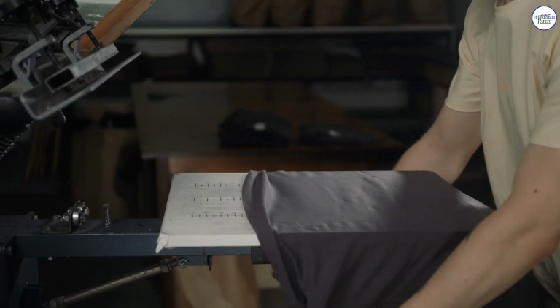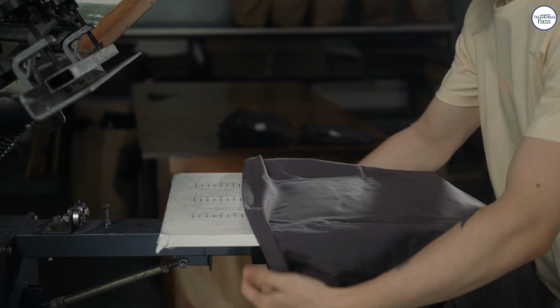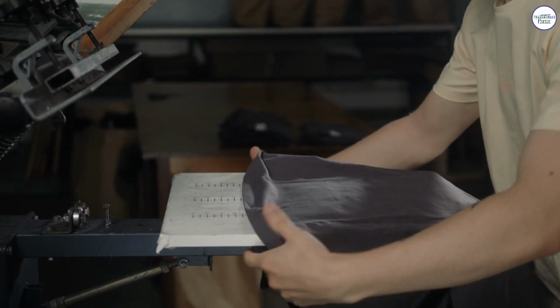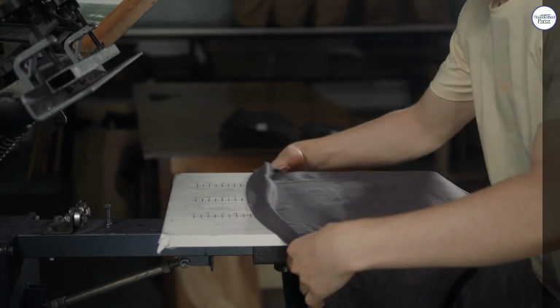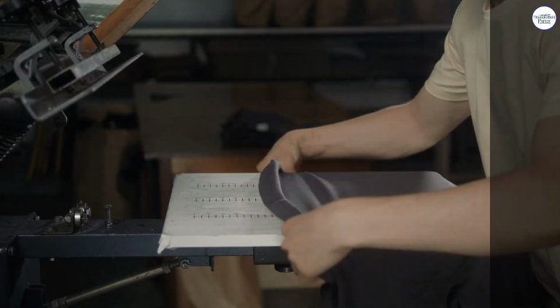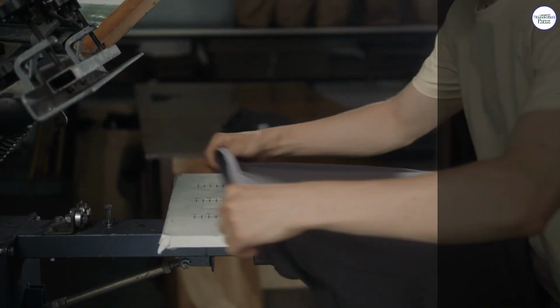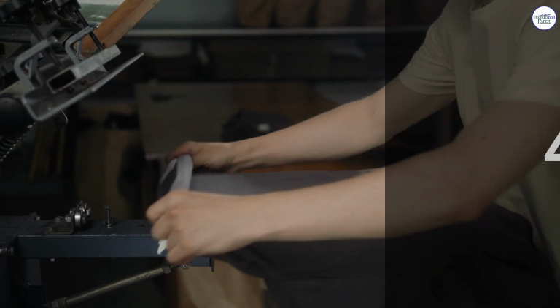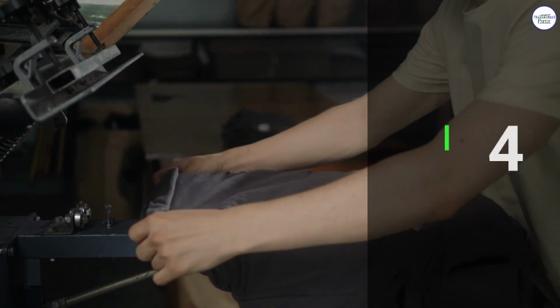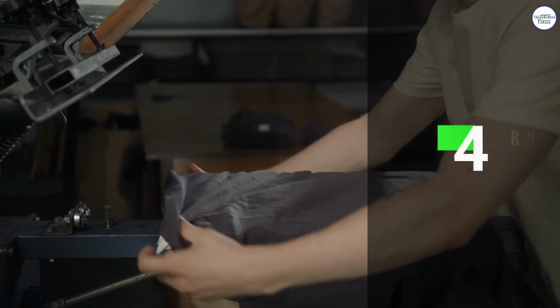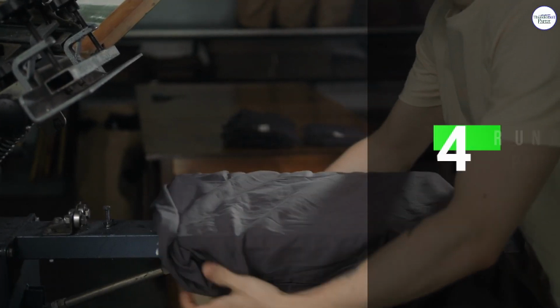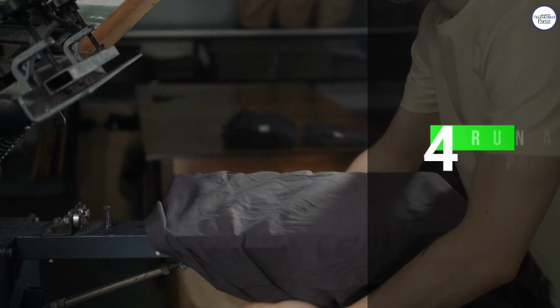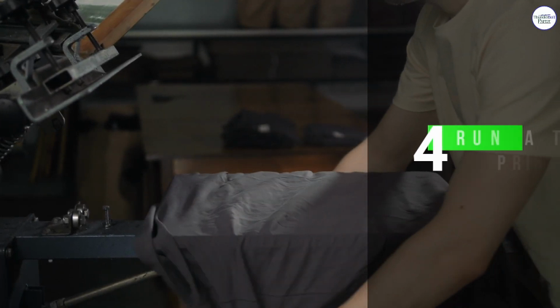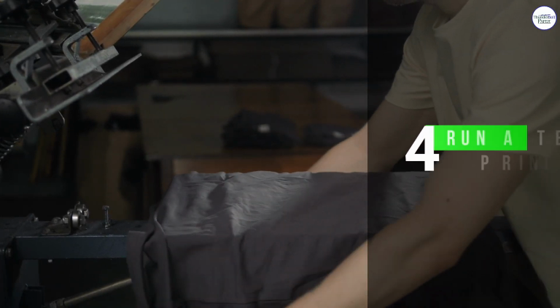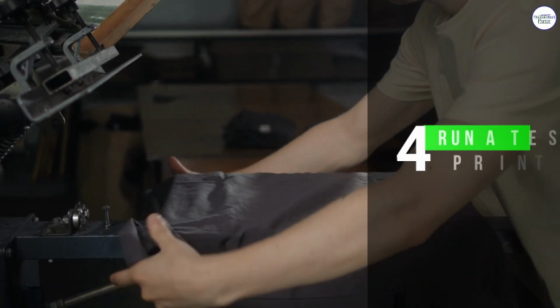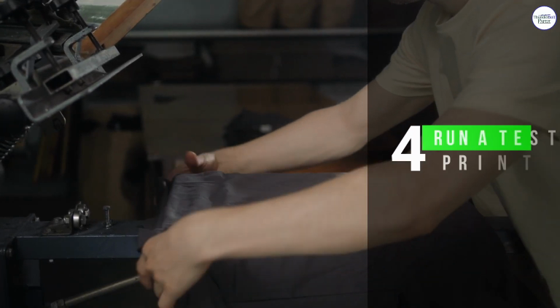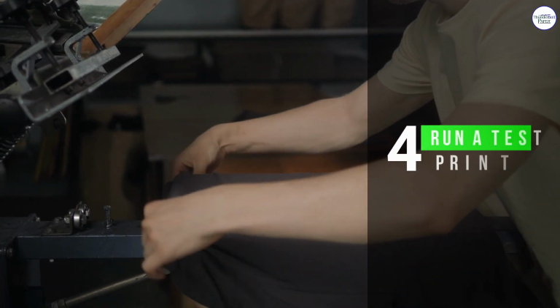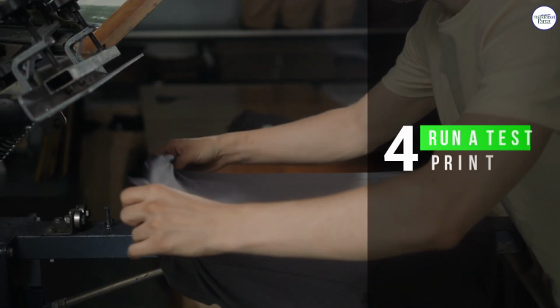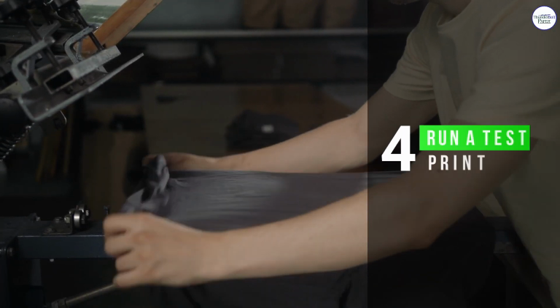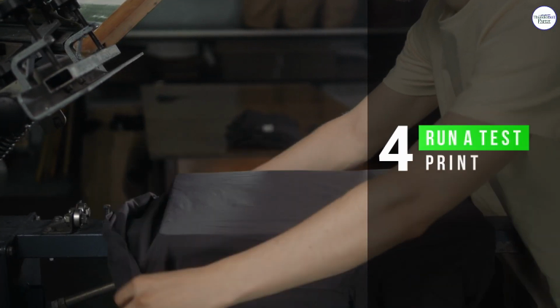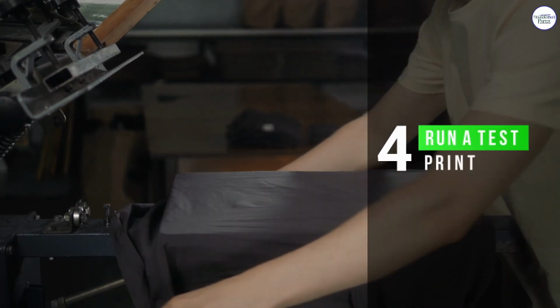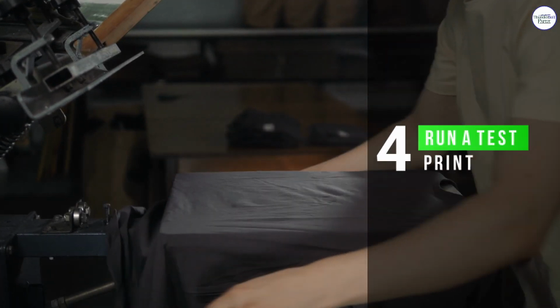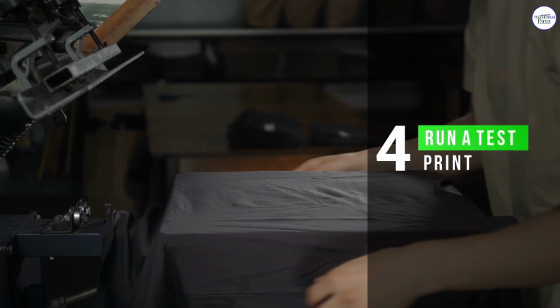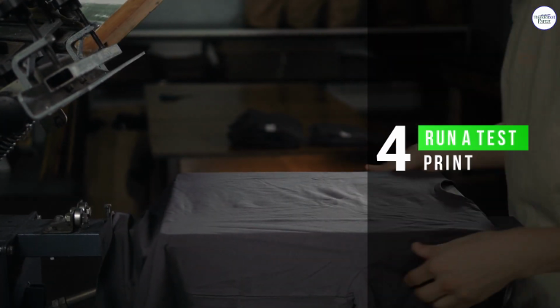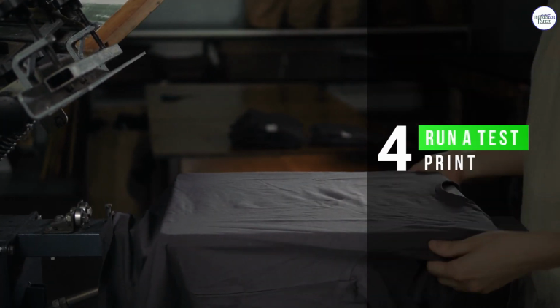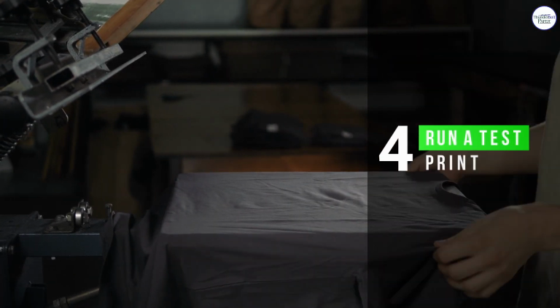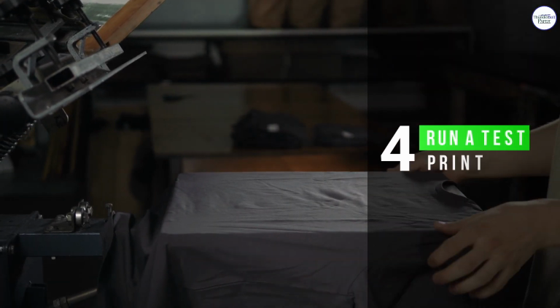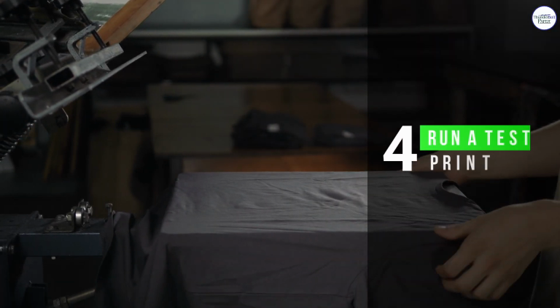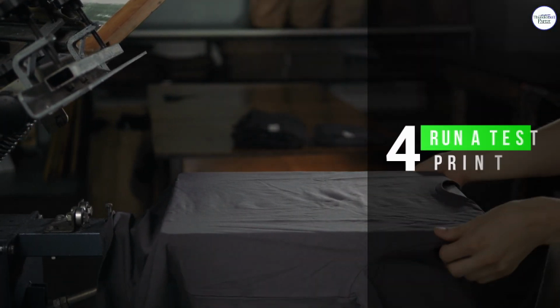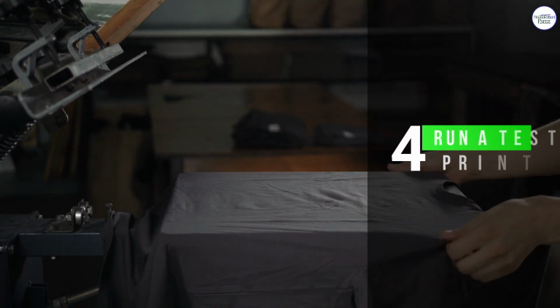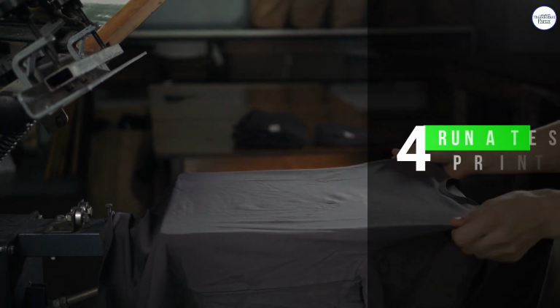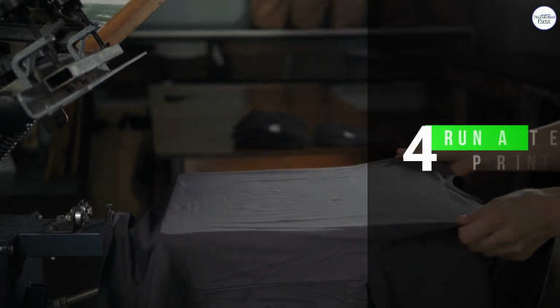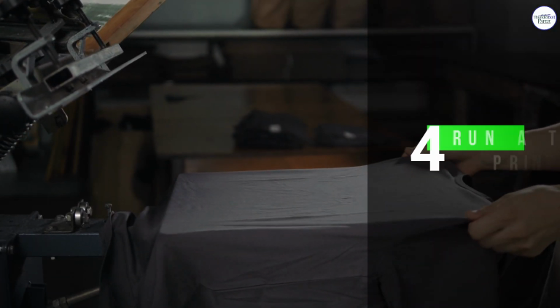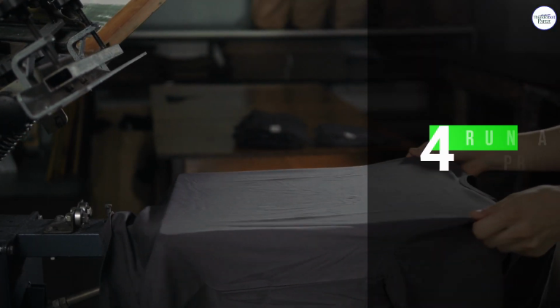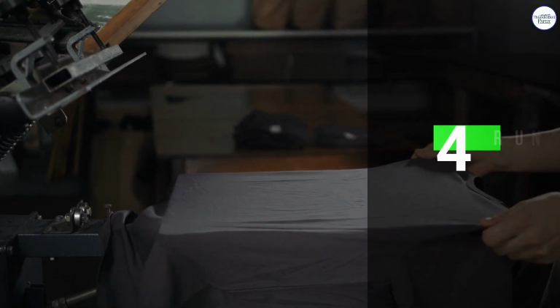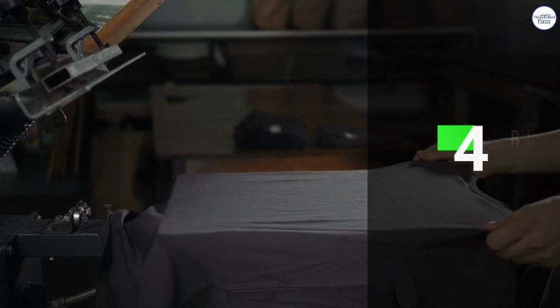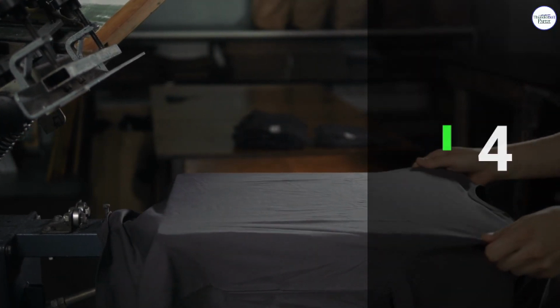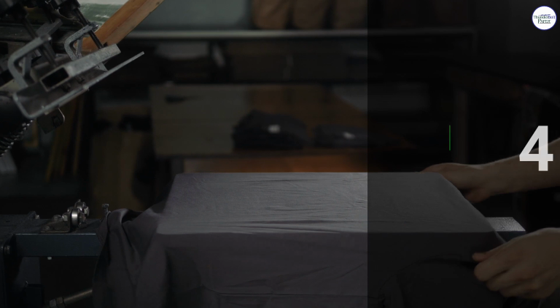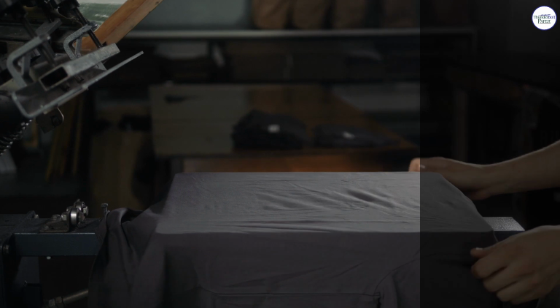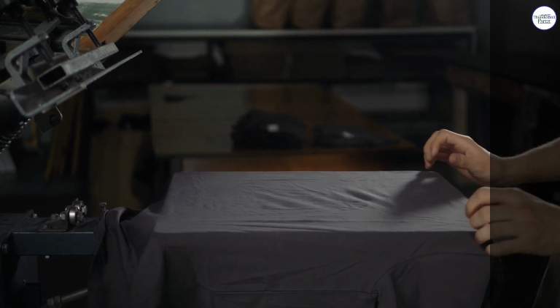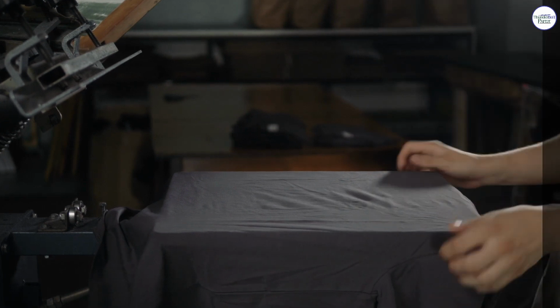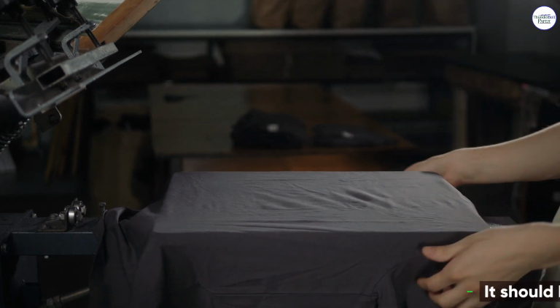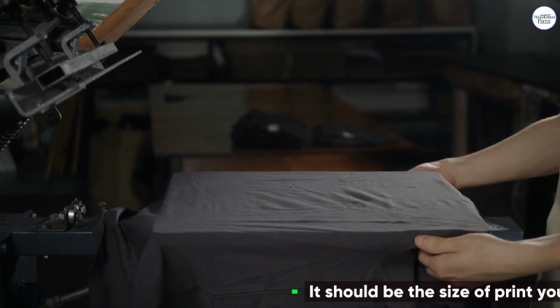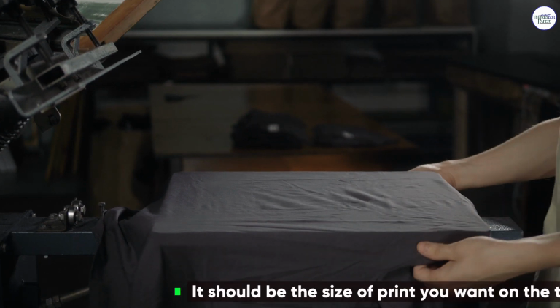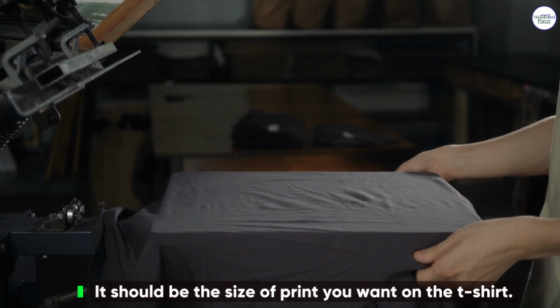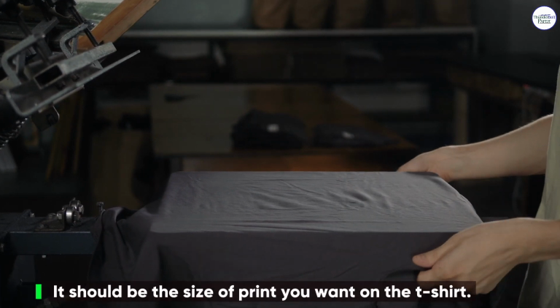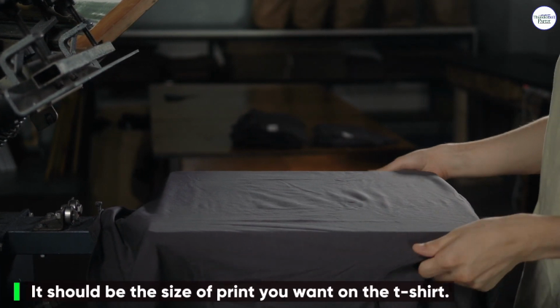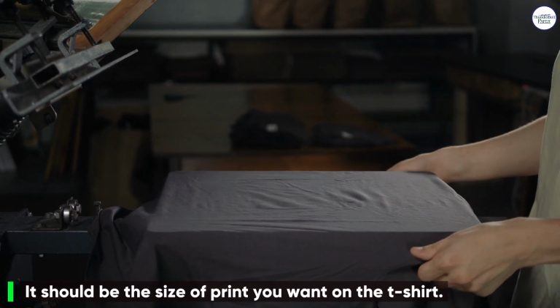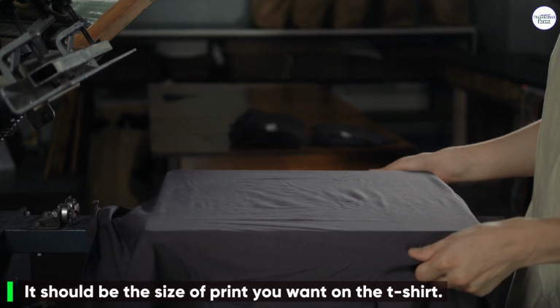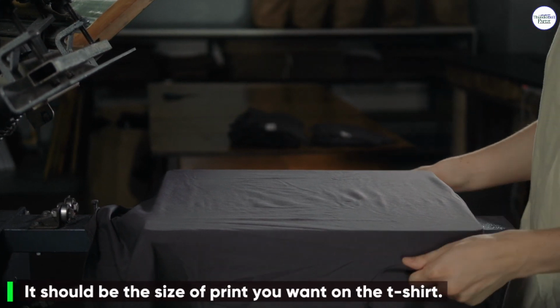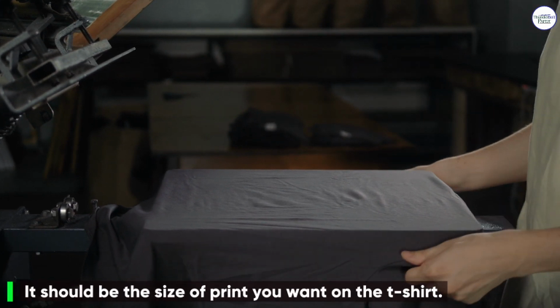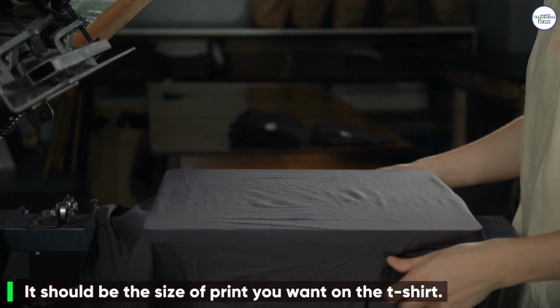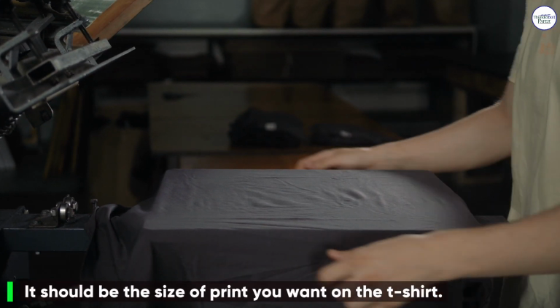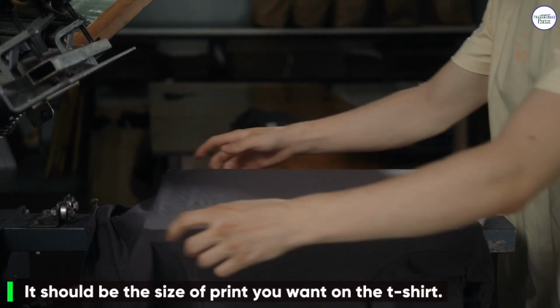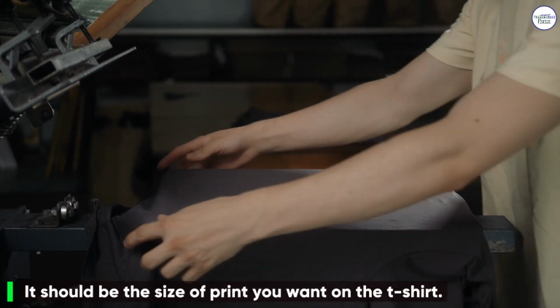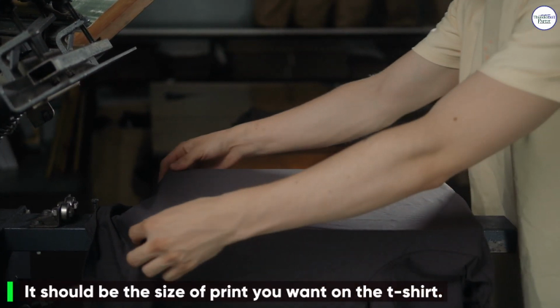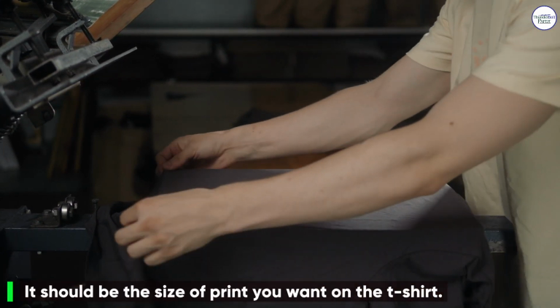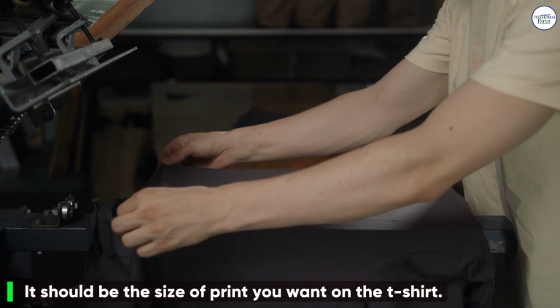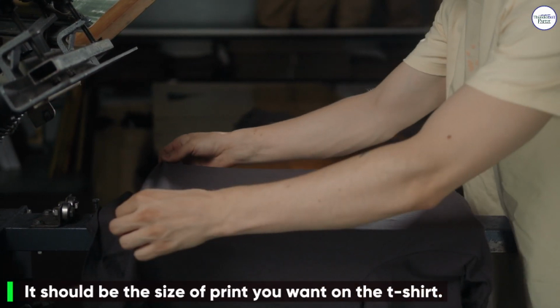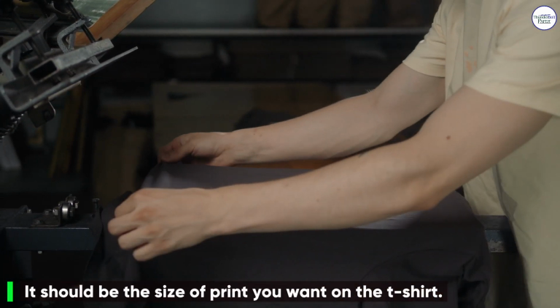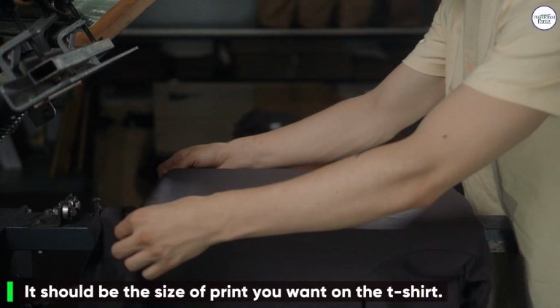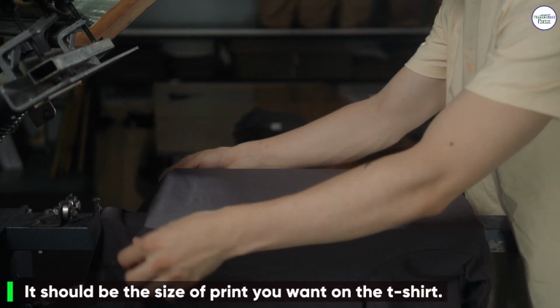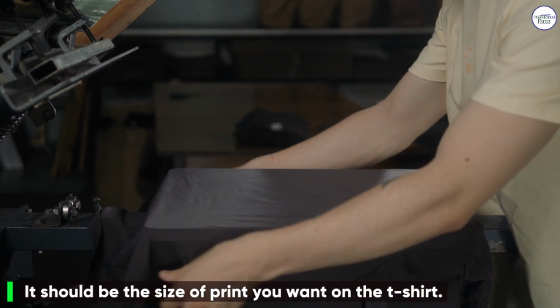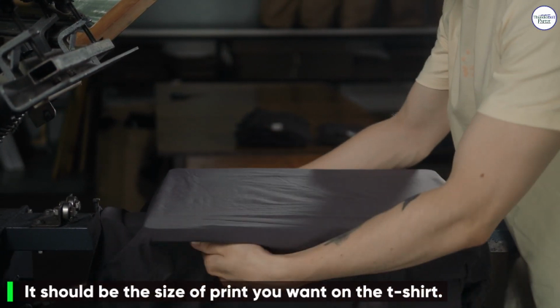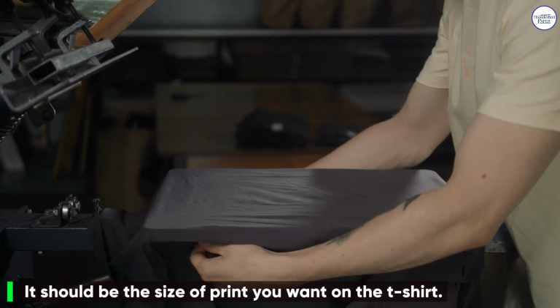4. Run a Test Print. It should be the size of print you want on the t-shirt.